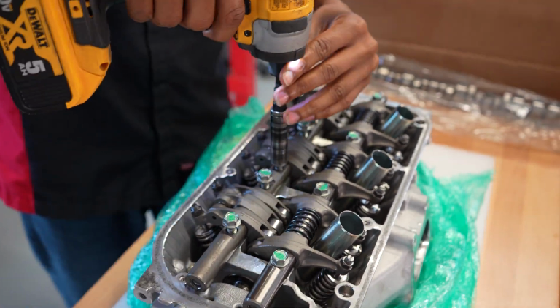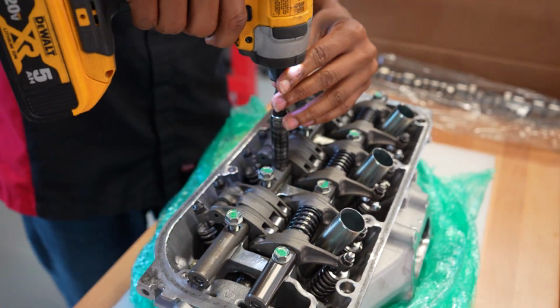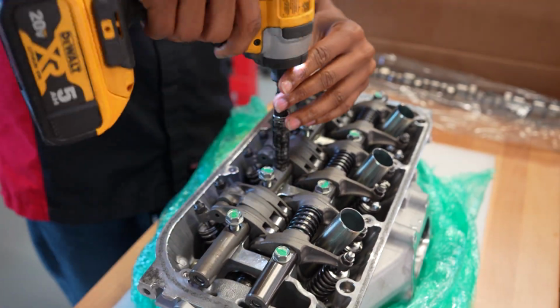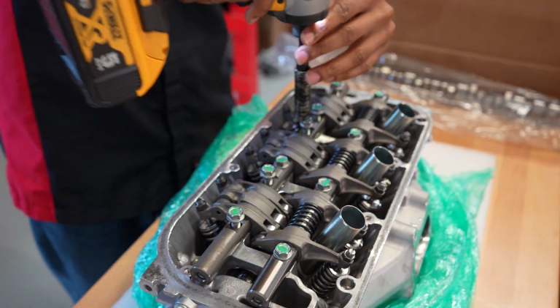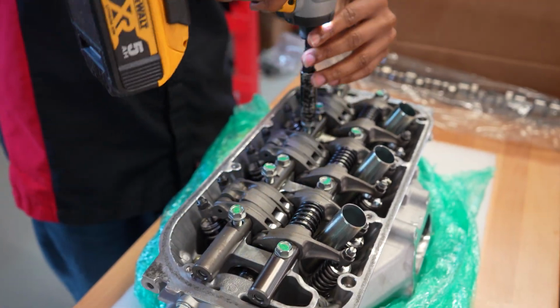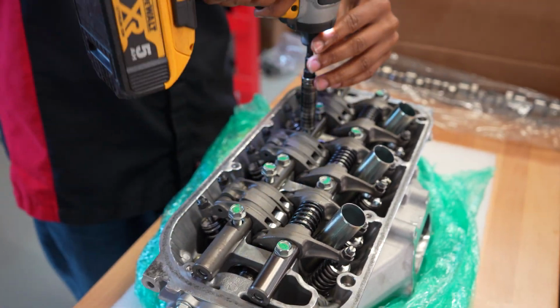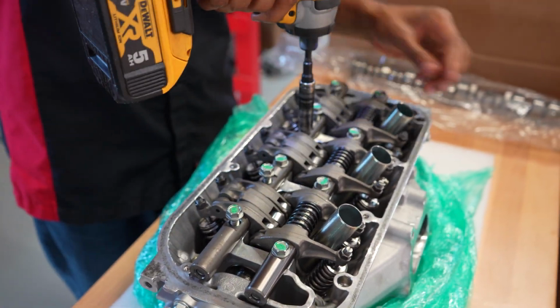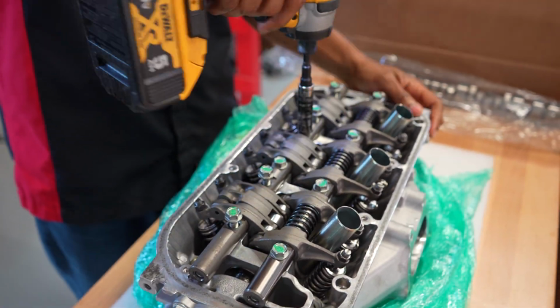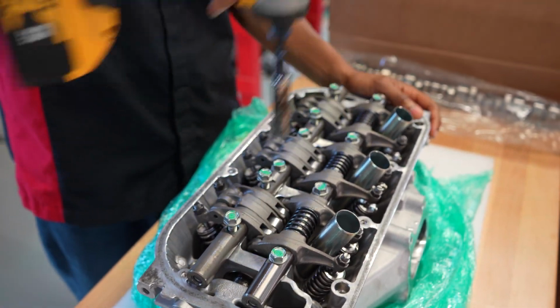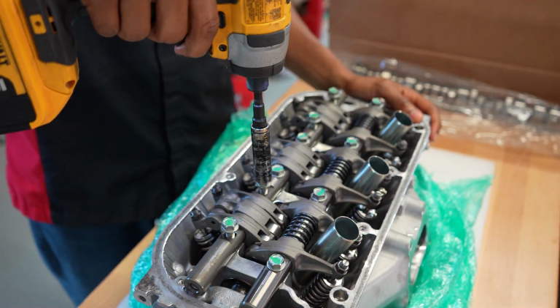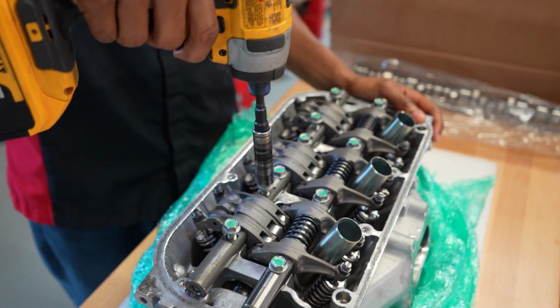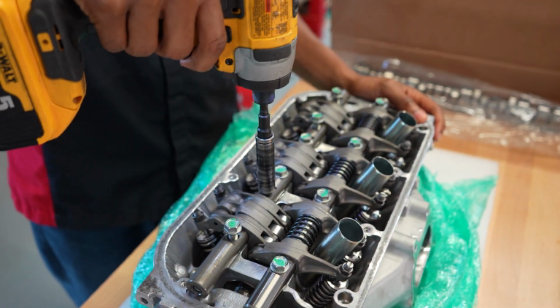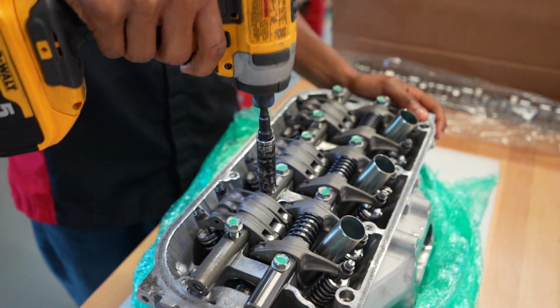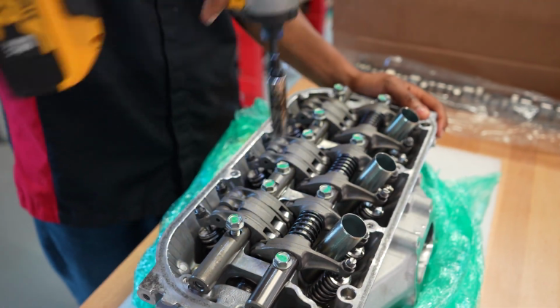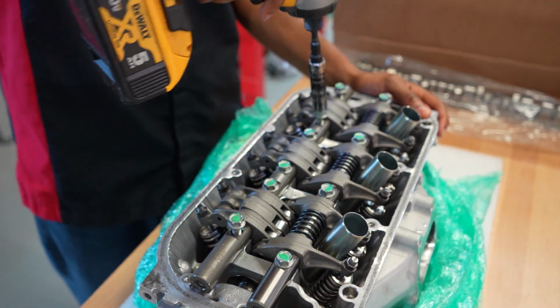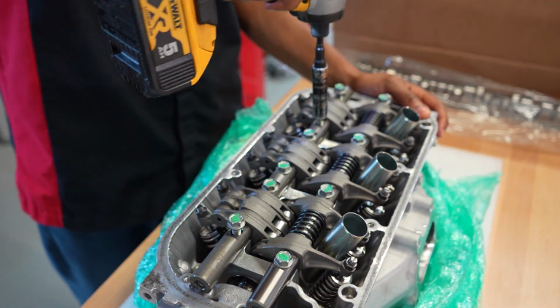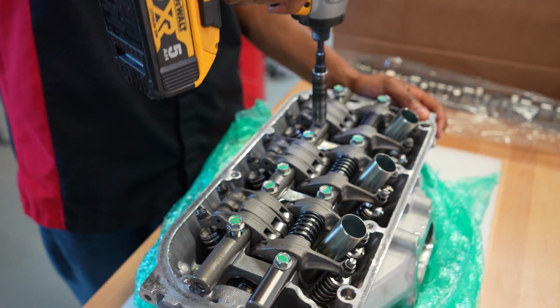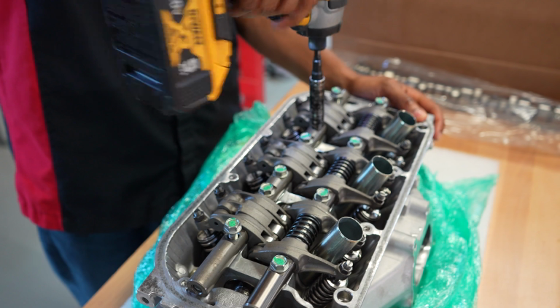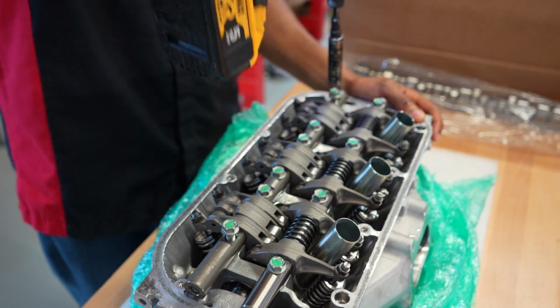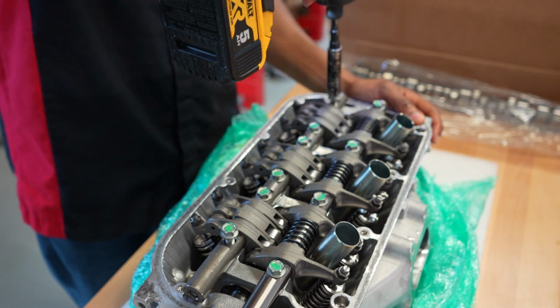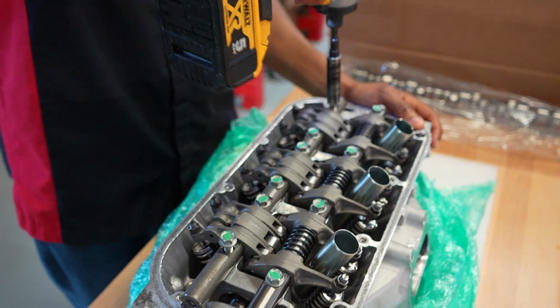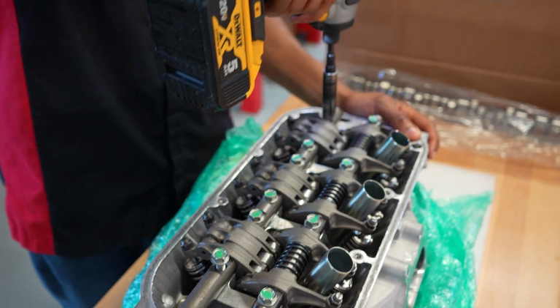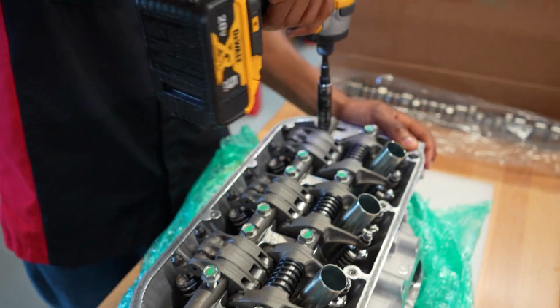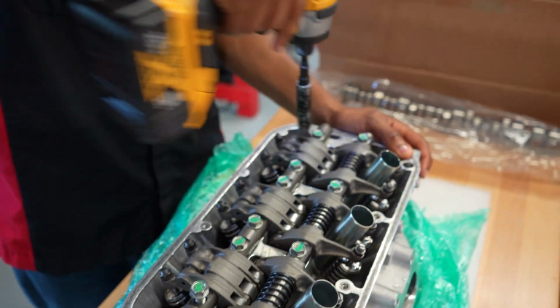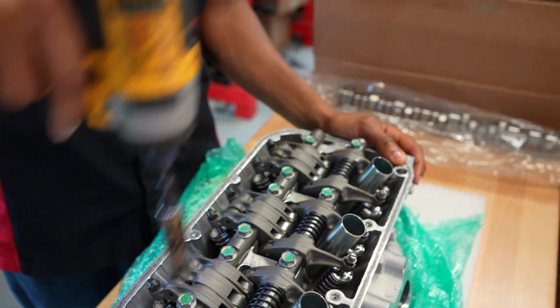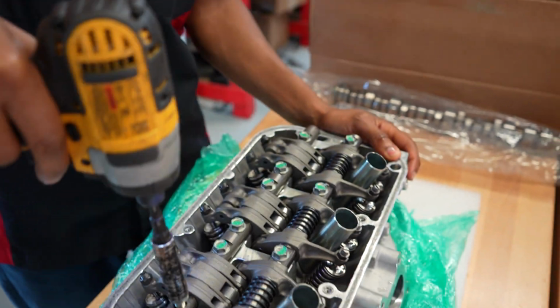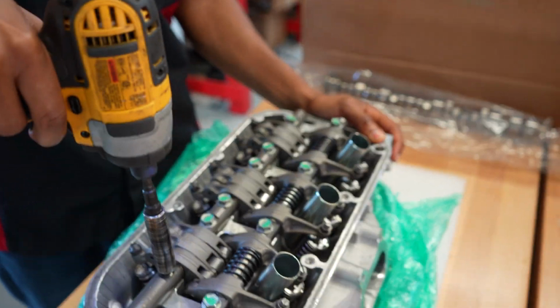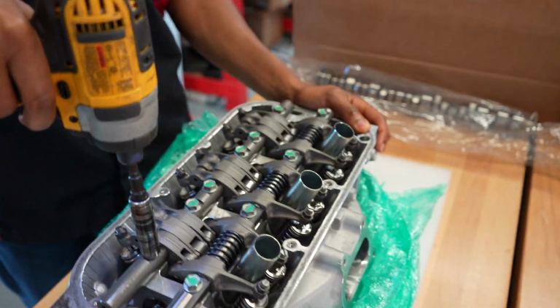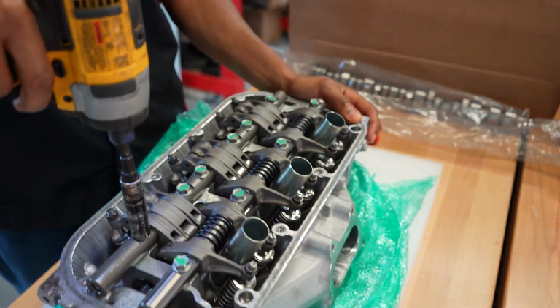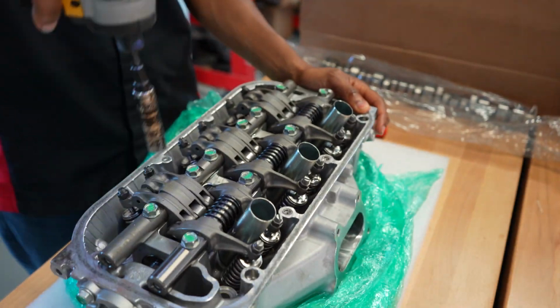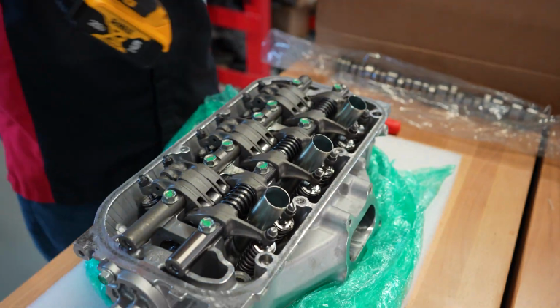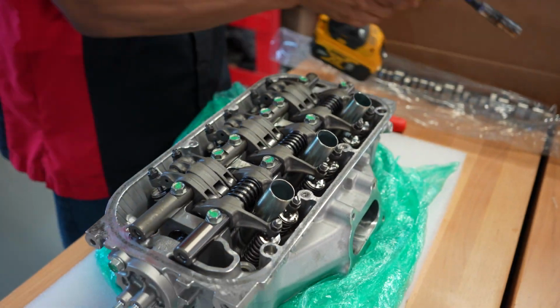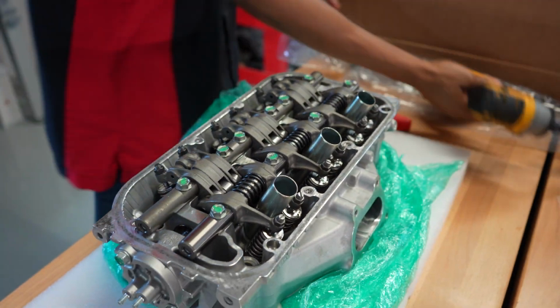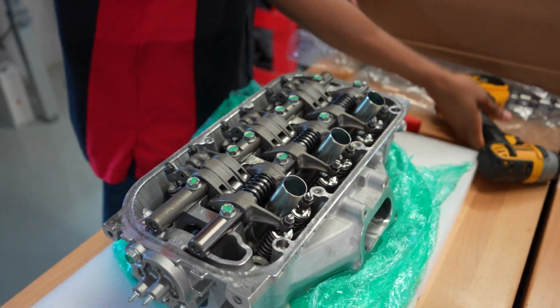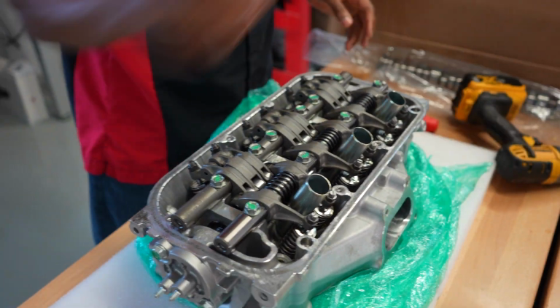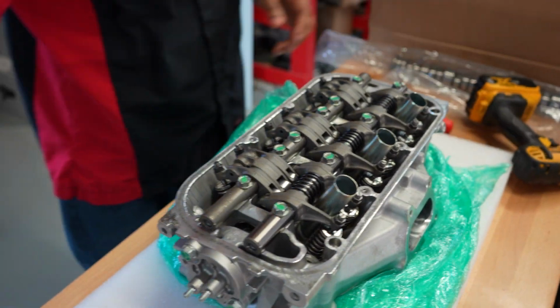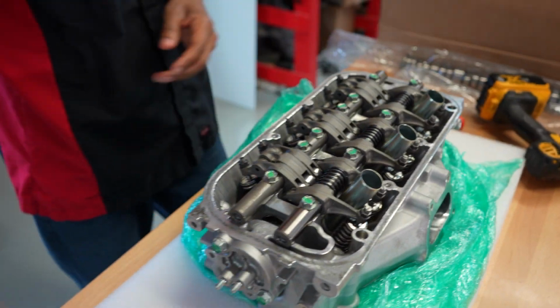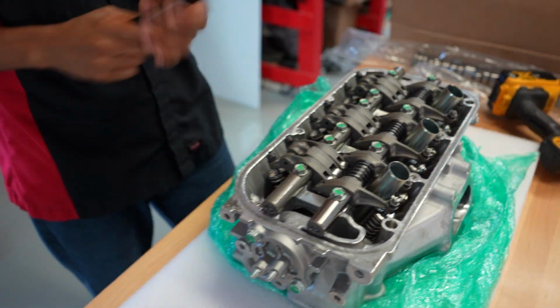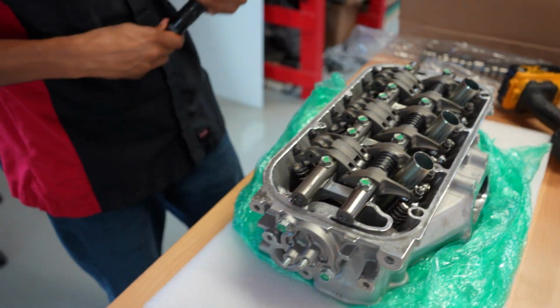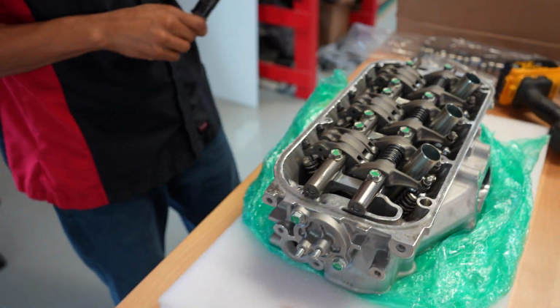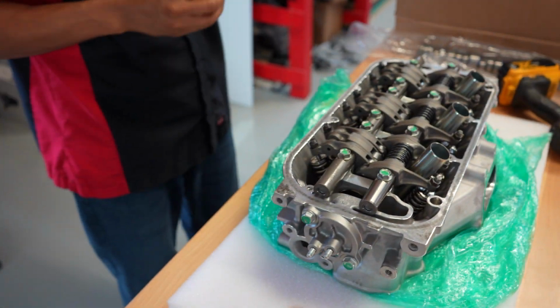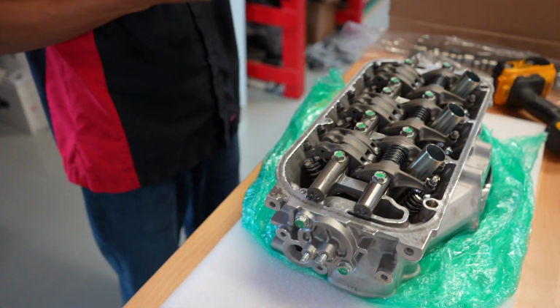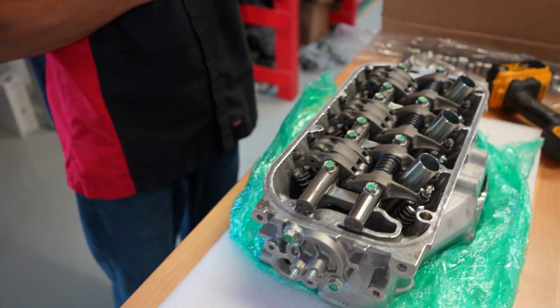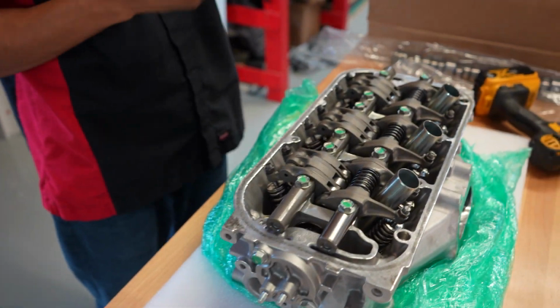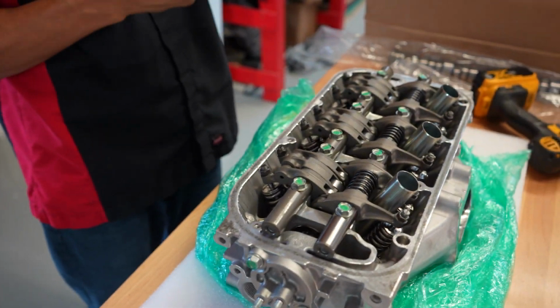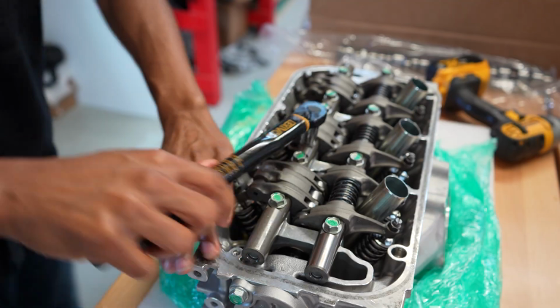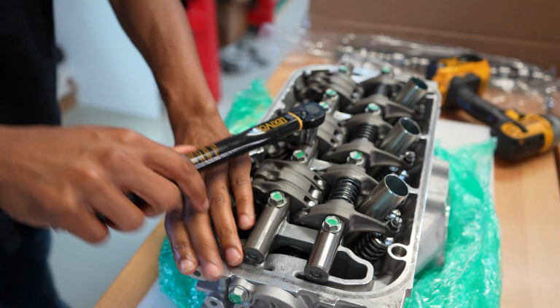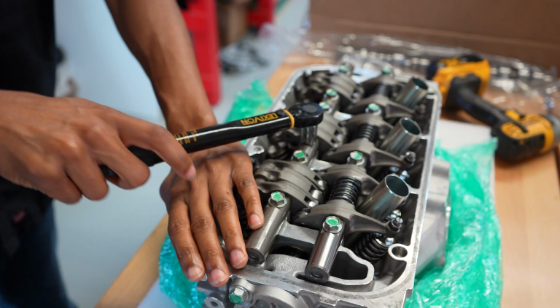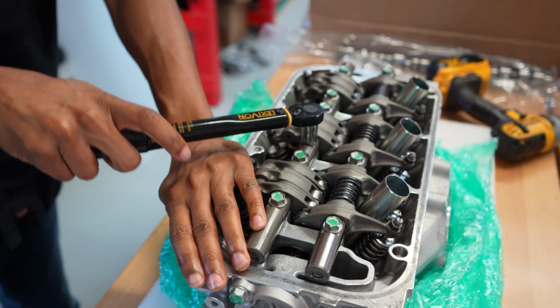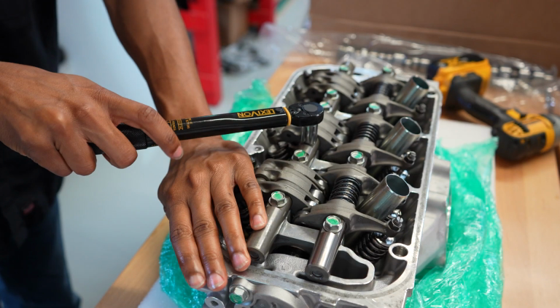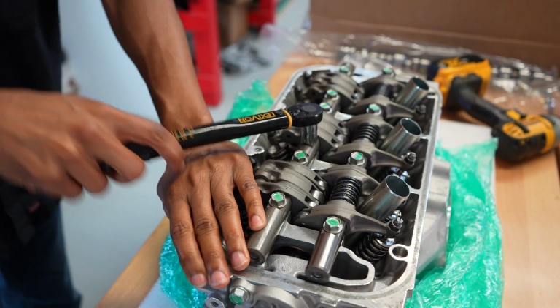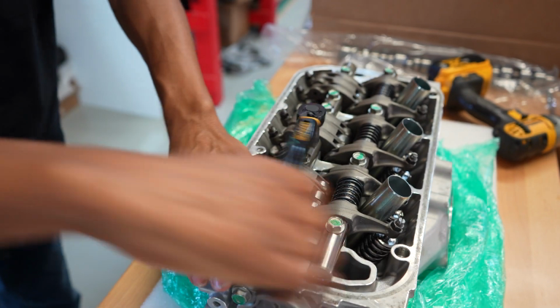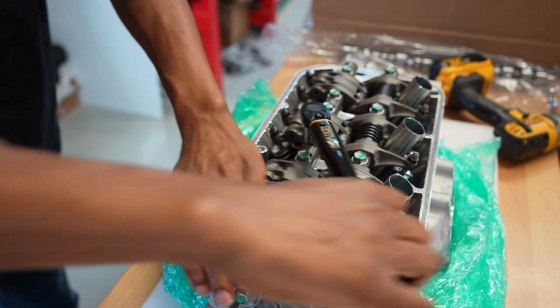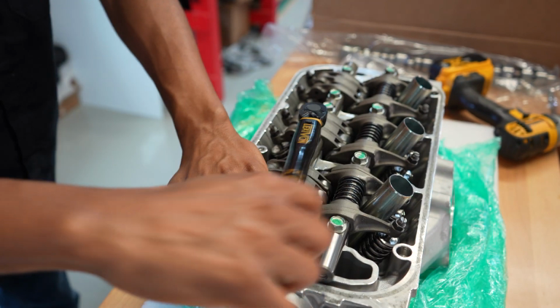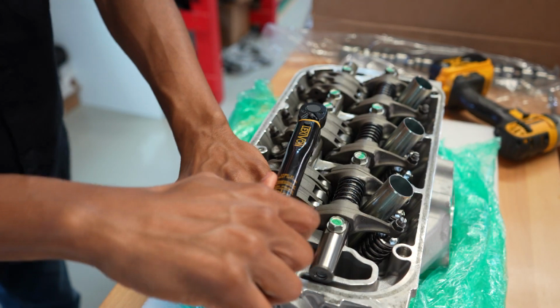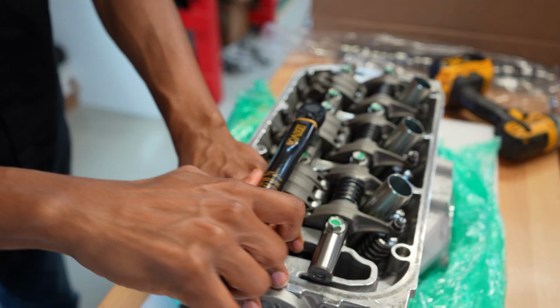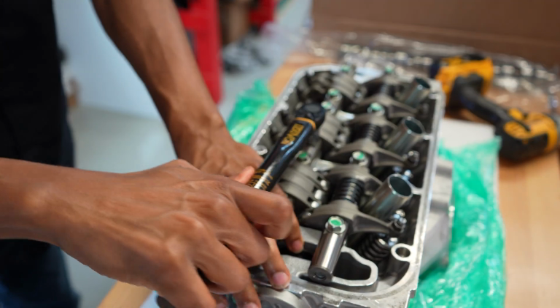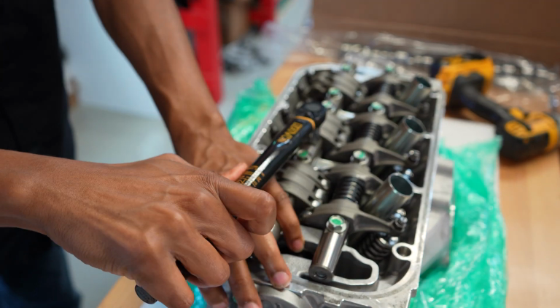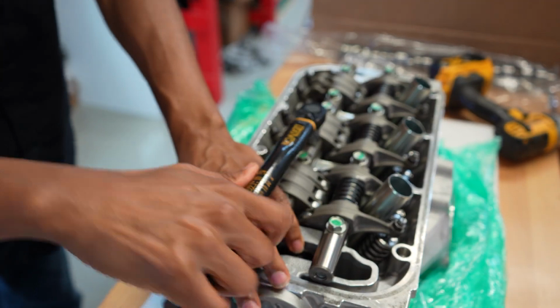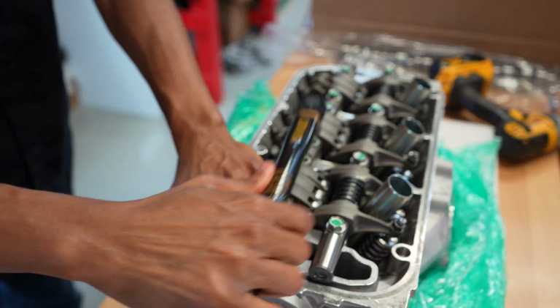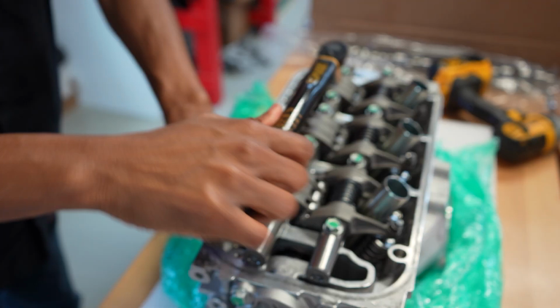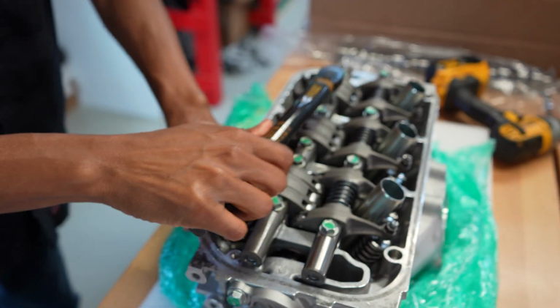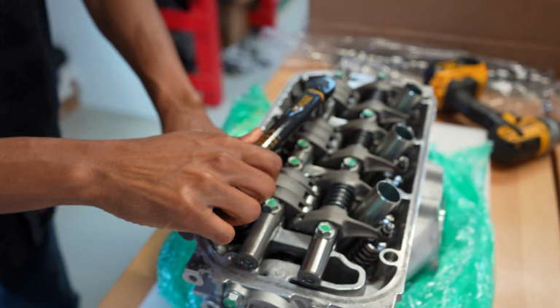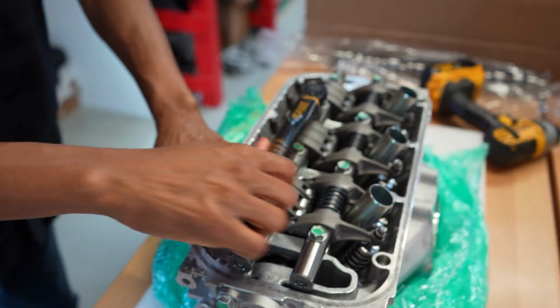I'm gonna go ahead and get all the bolts zapped down quickly and then get everything torqued down to spec.